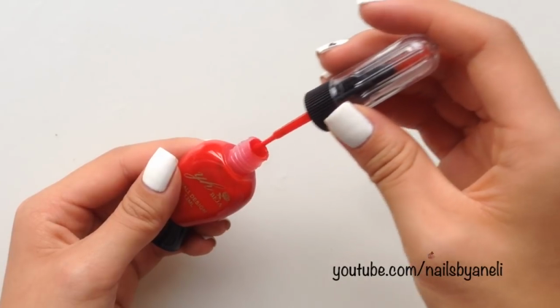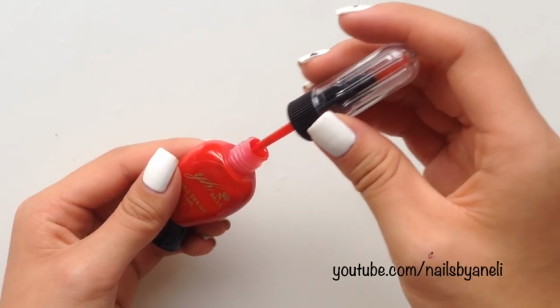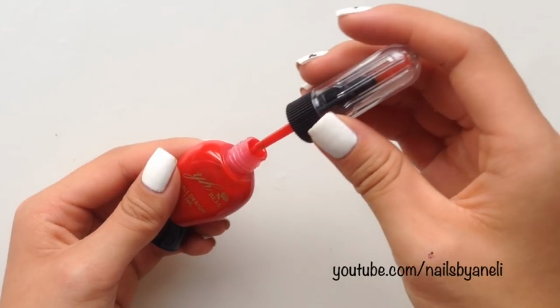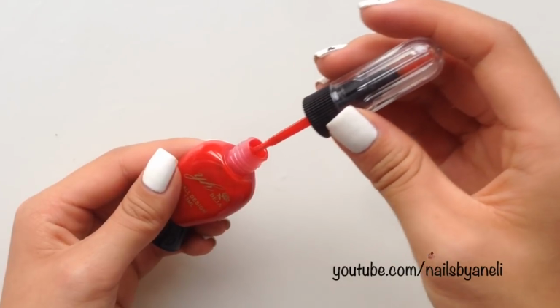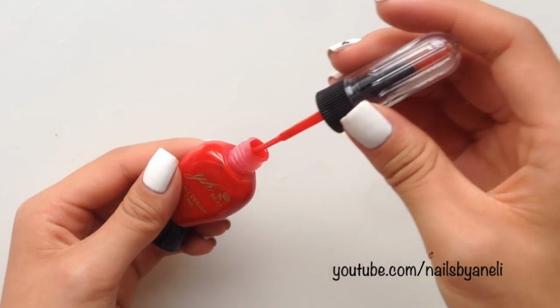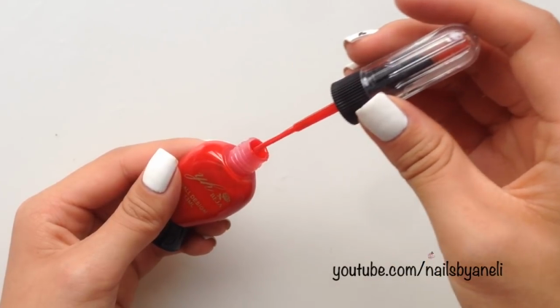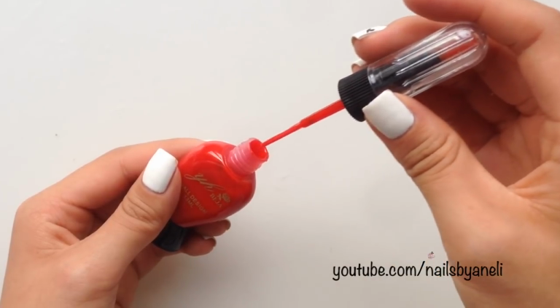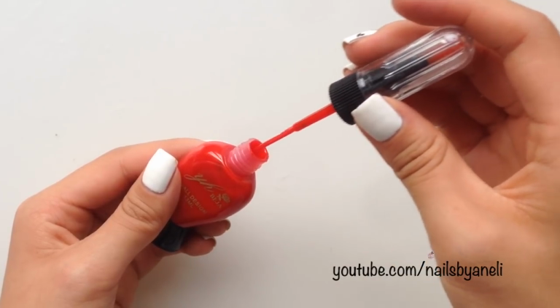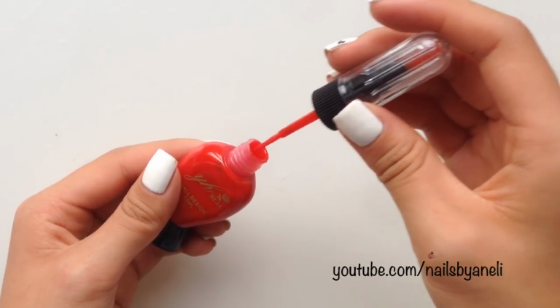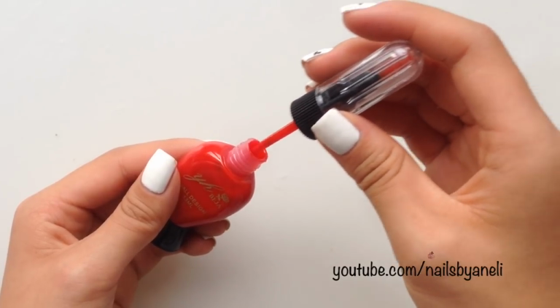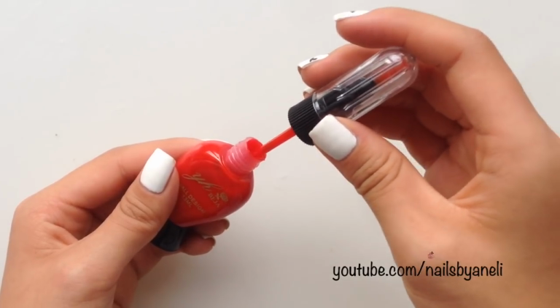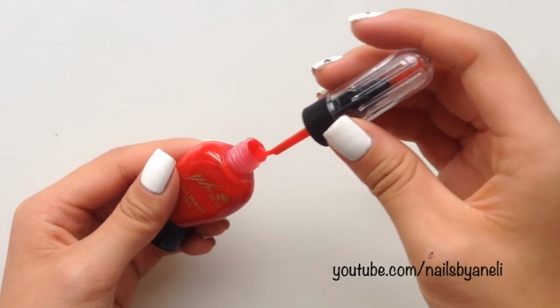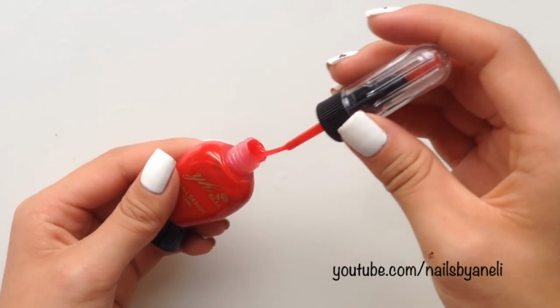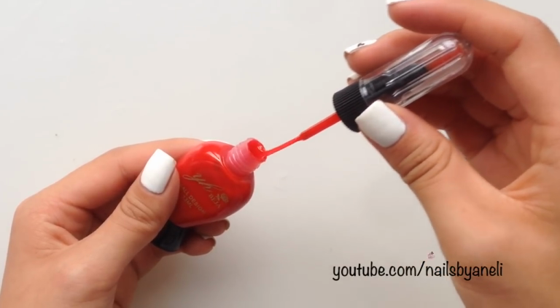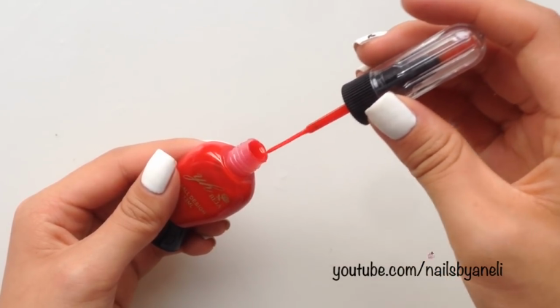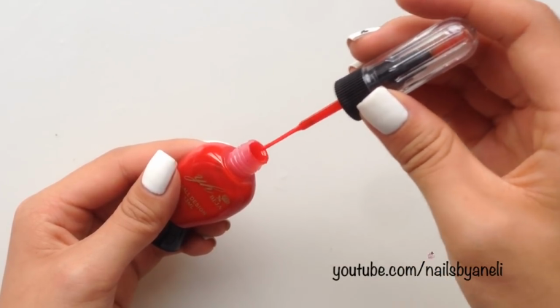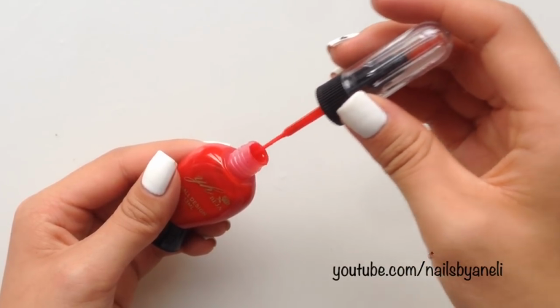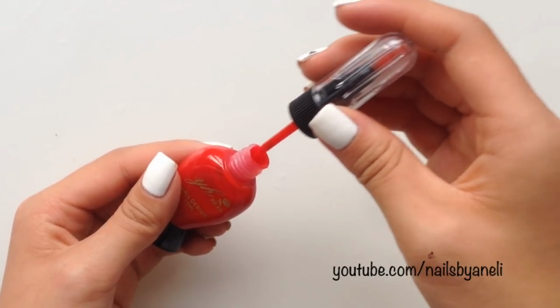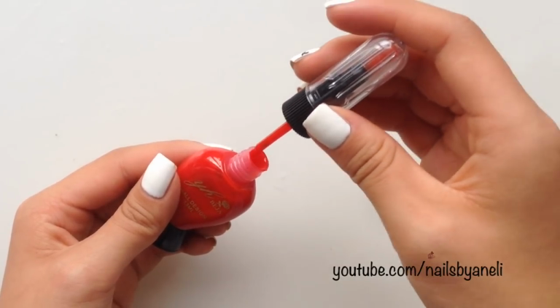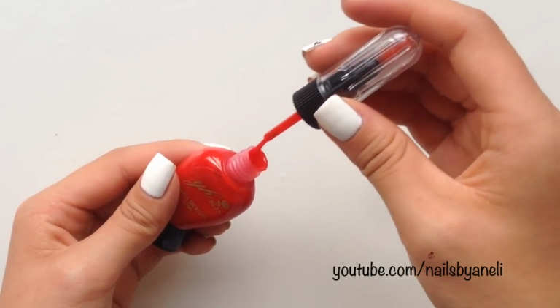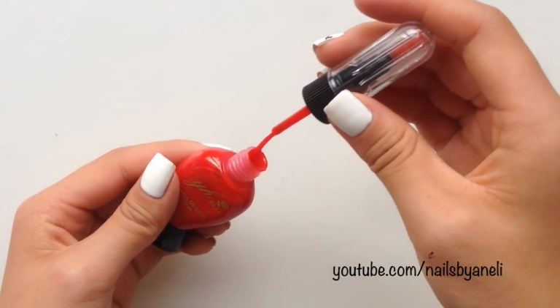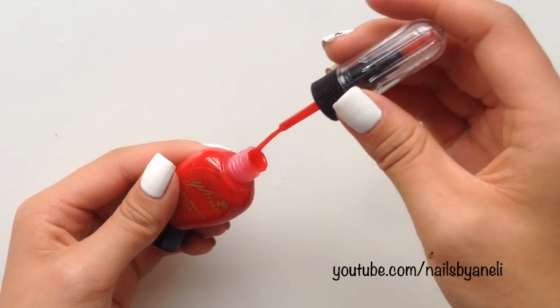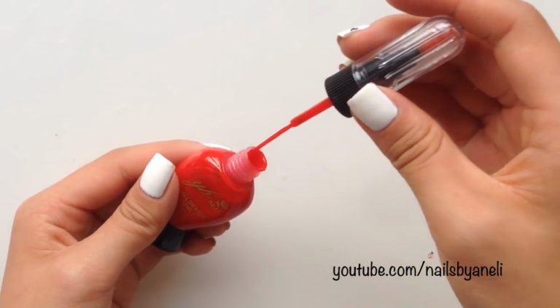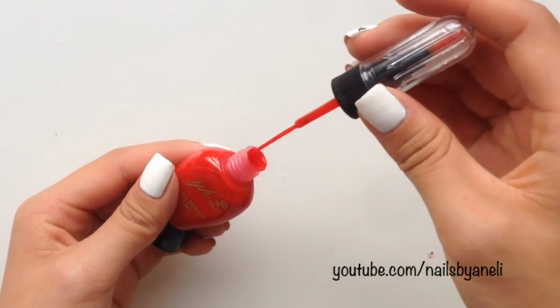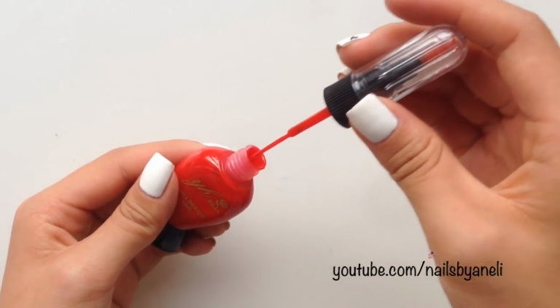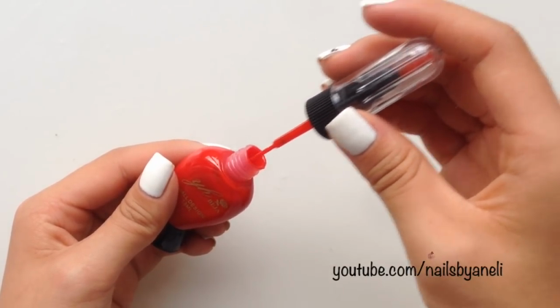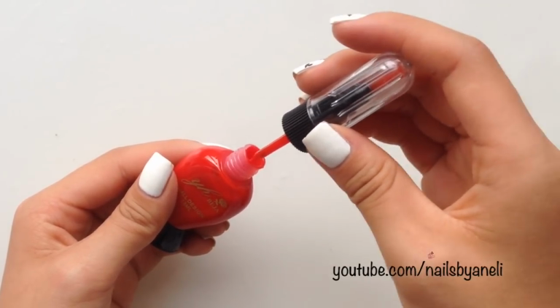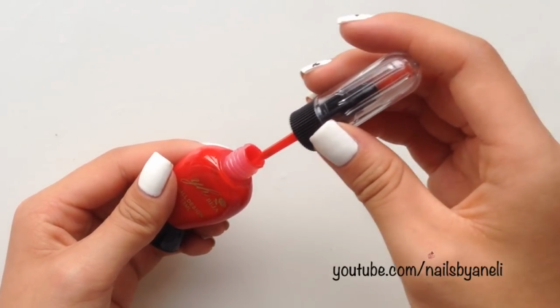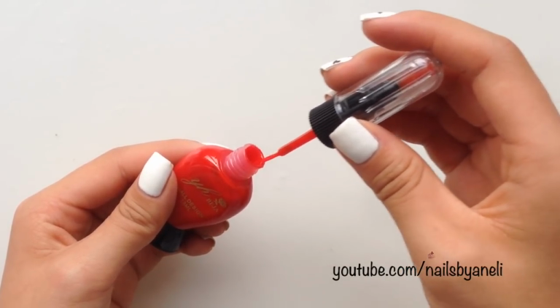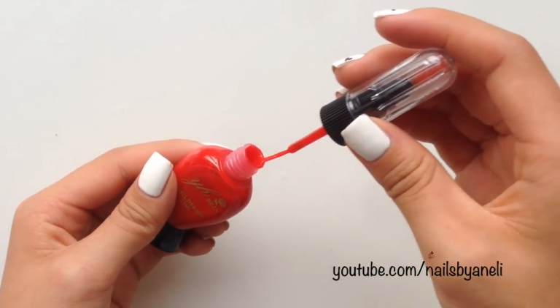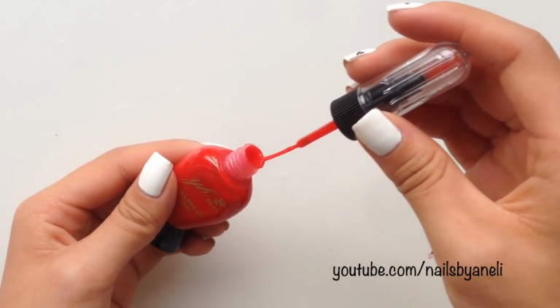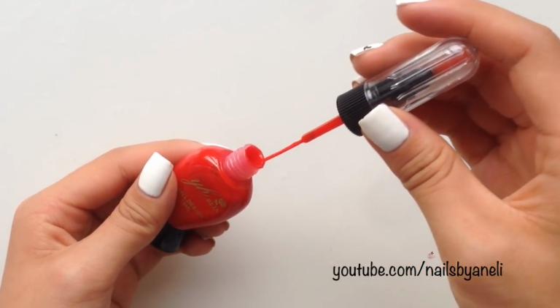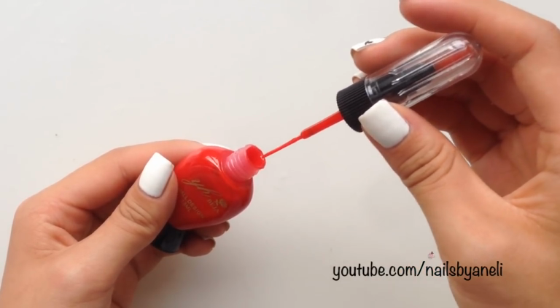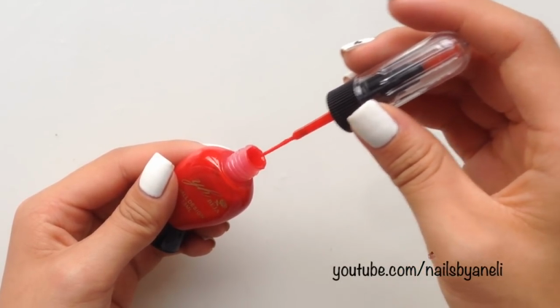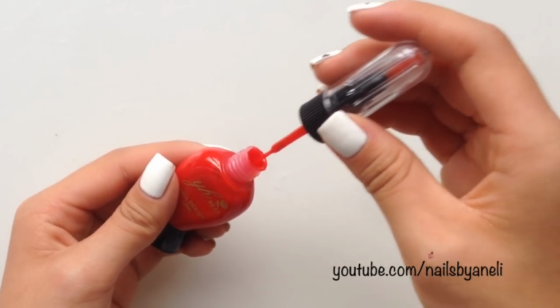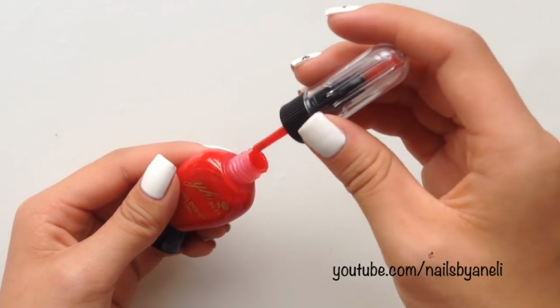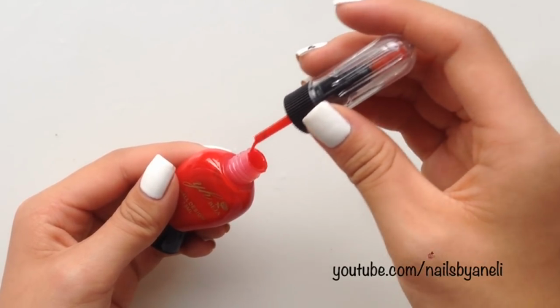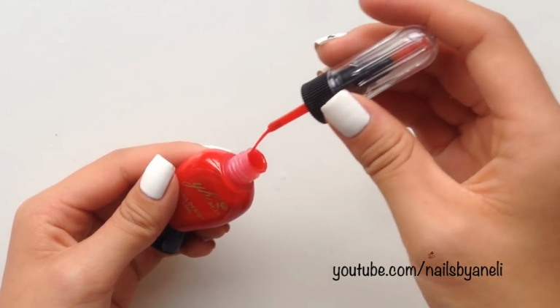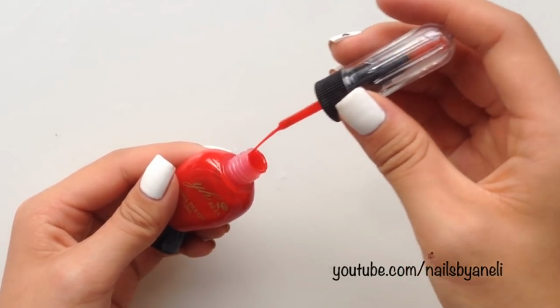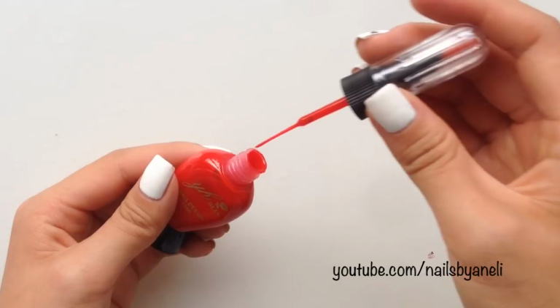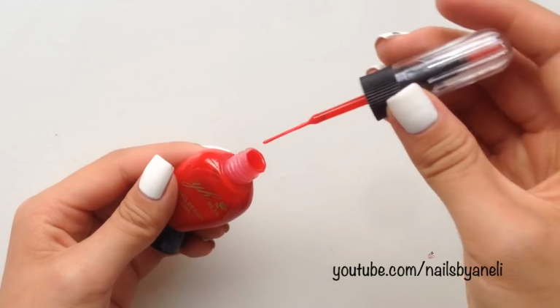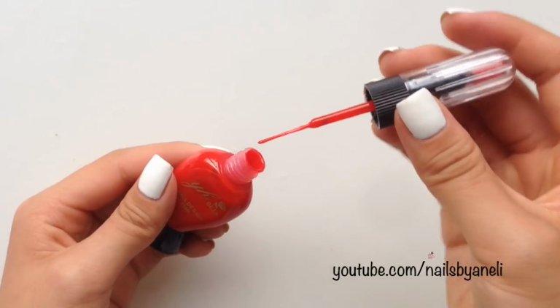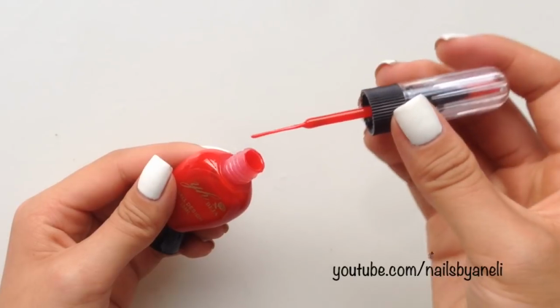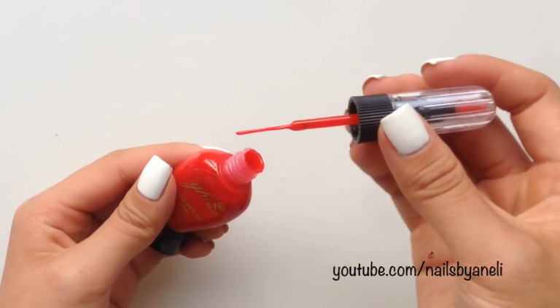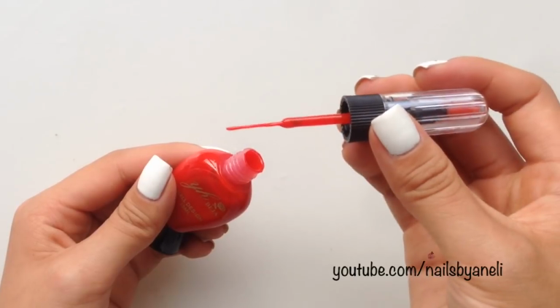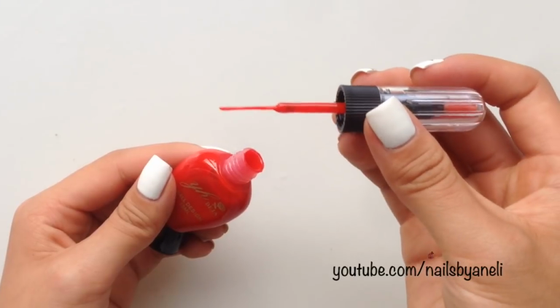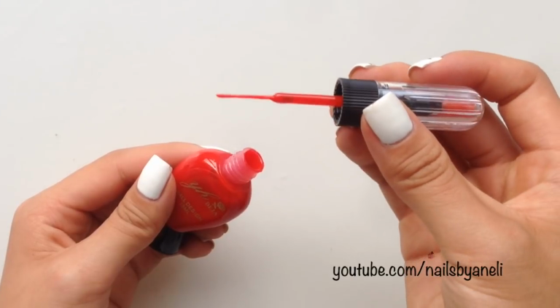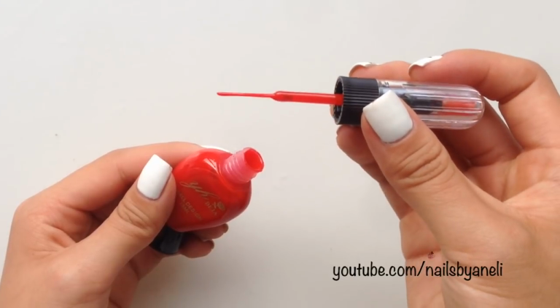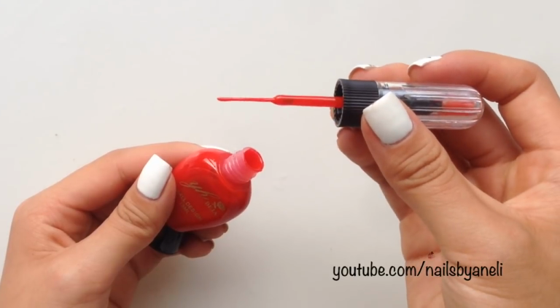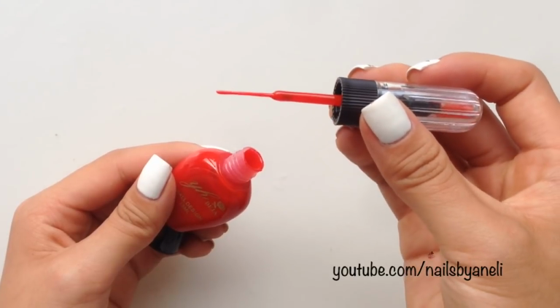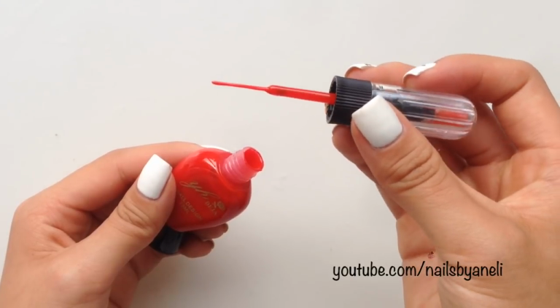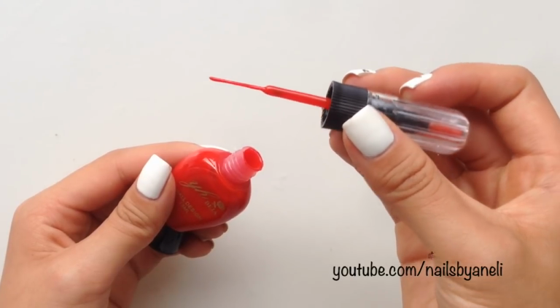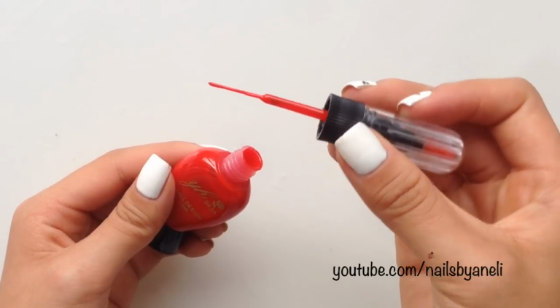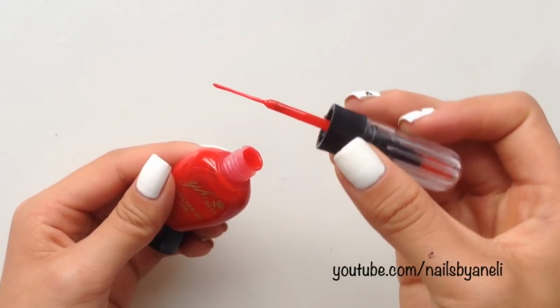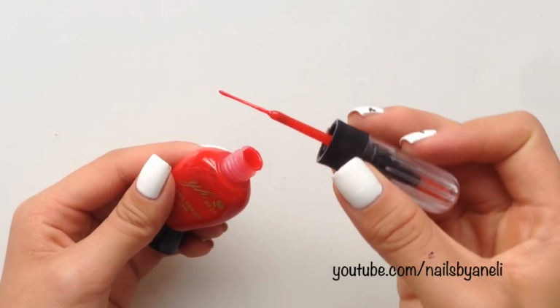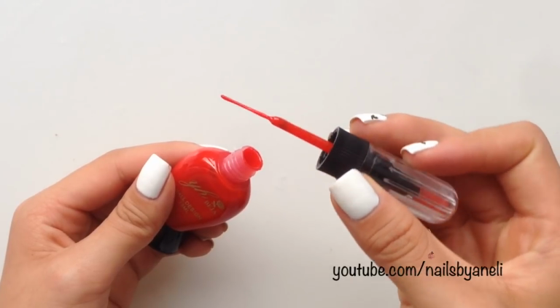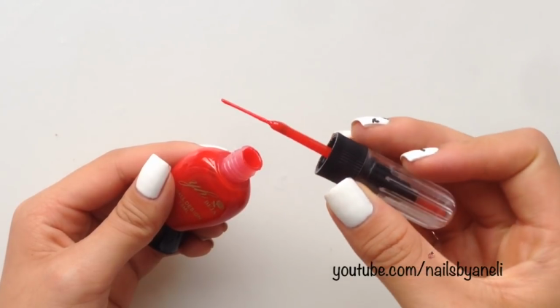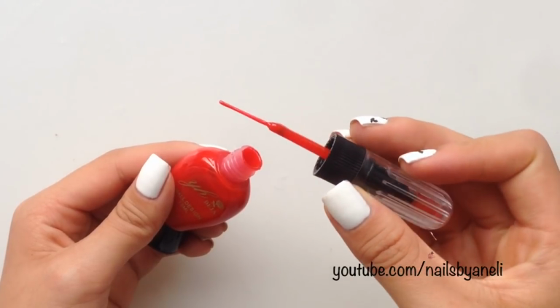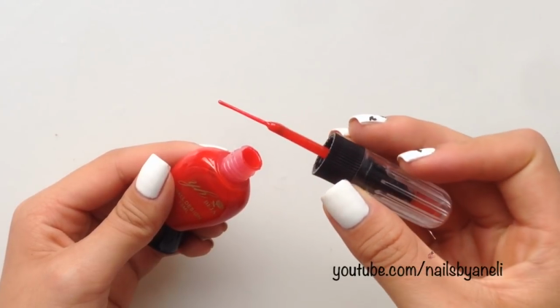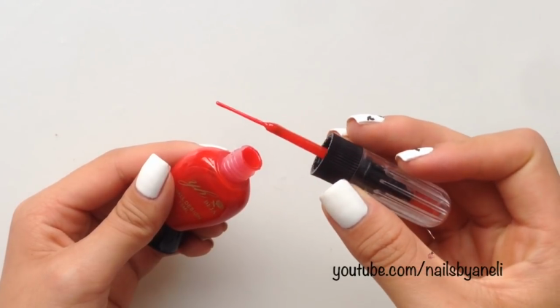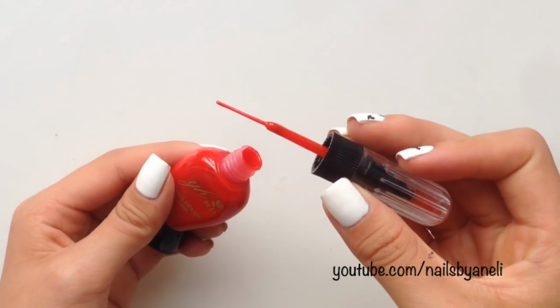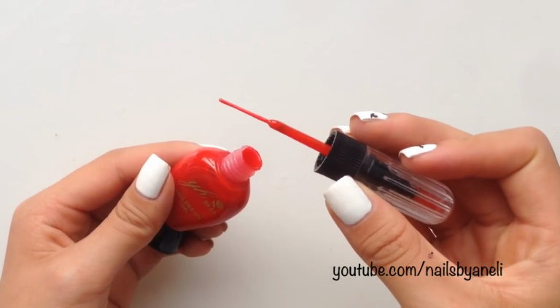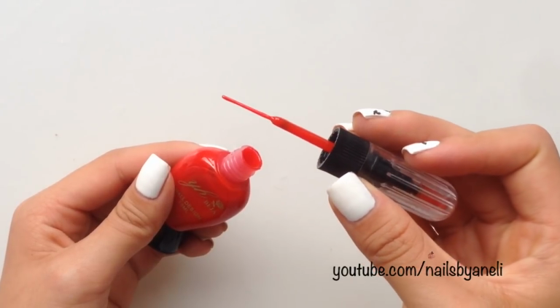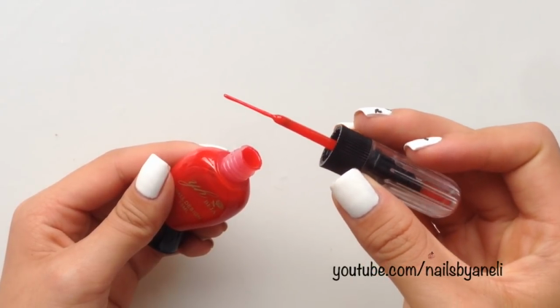The nail art pen also has a striper brush which helps you make nice and thin lines. And now for the demo.